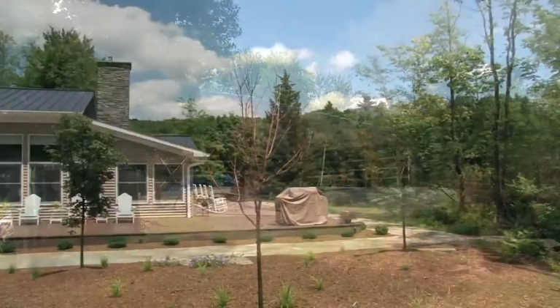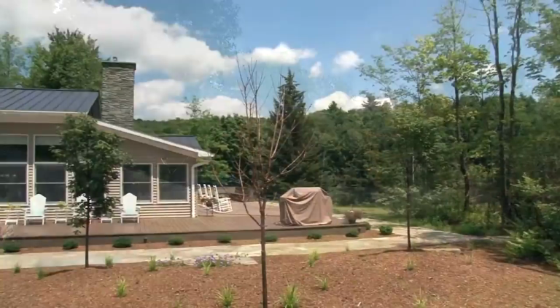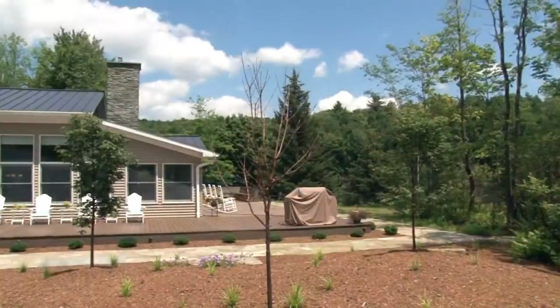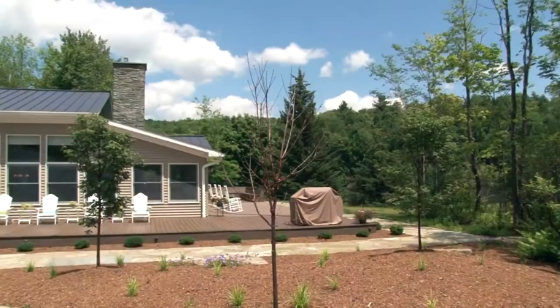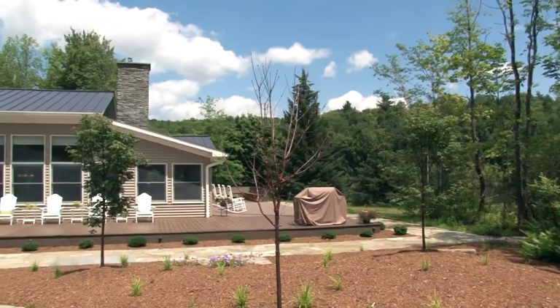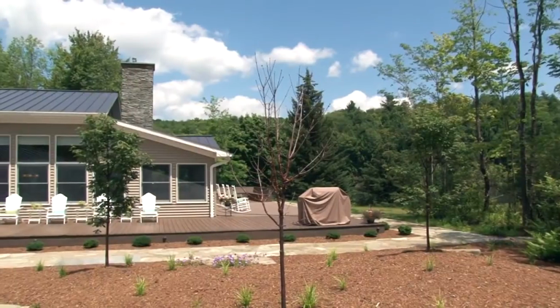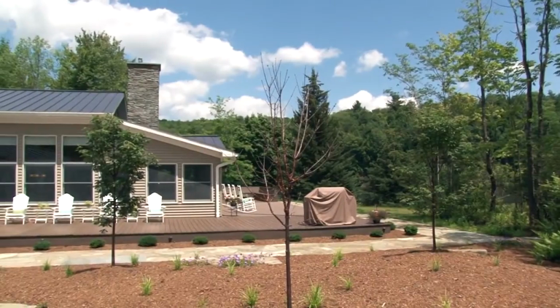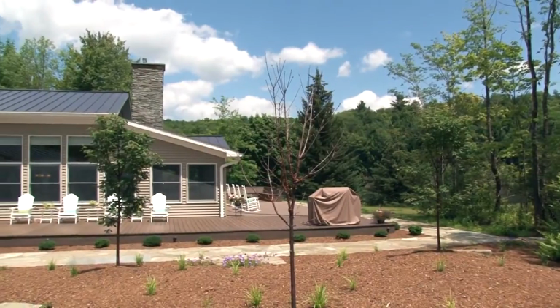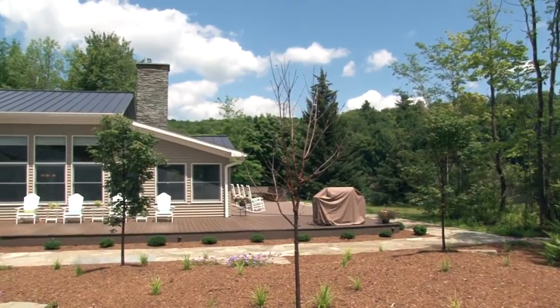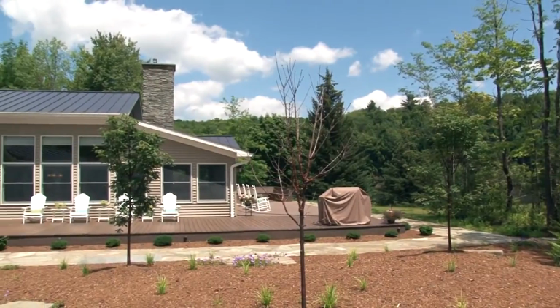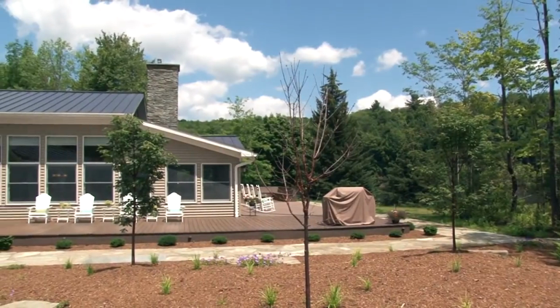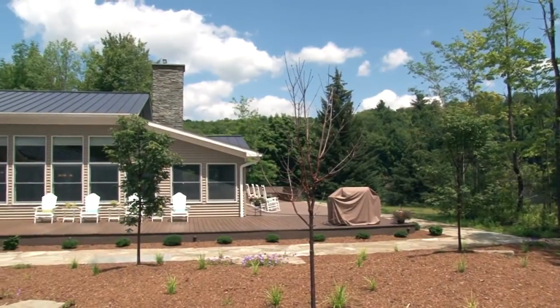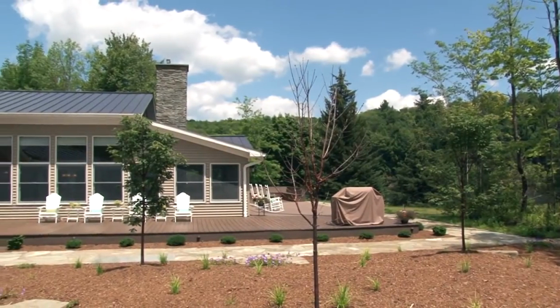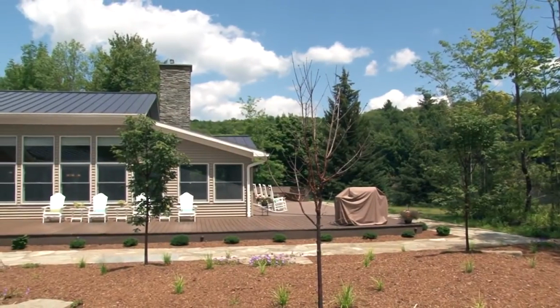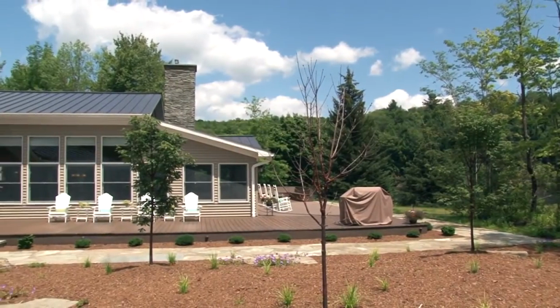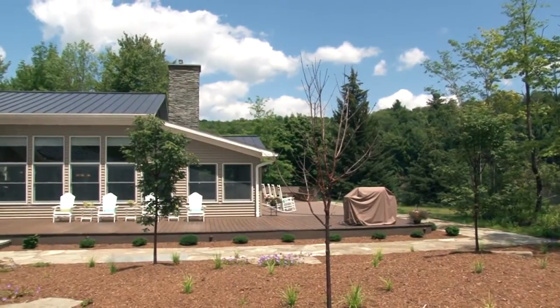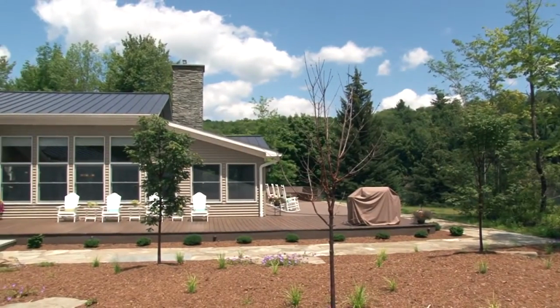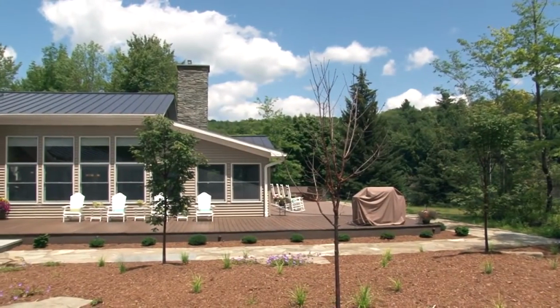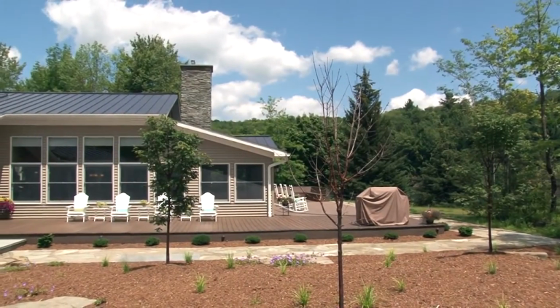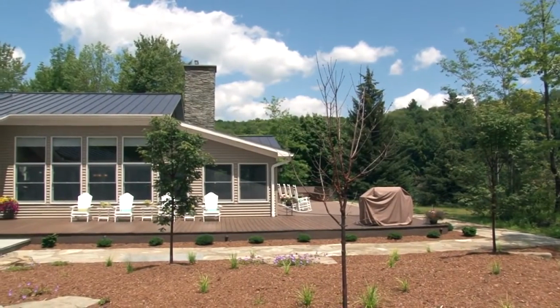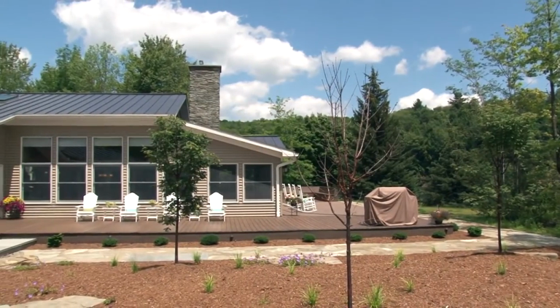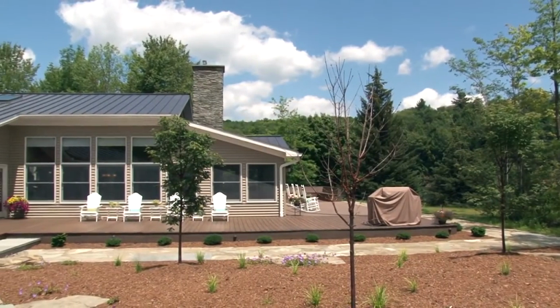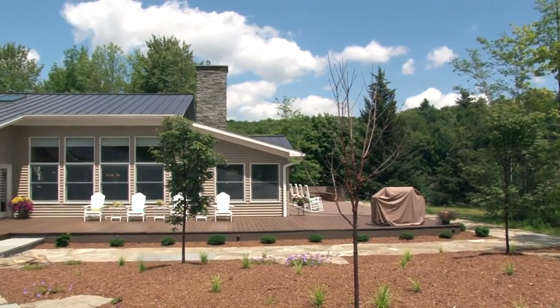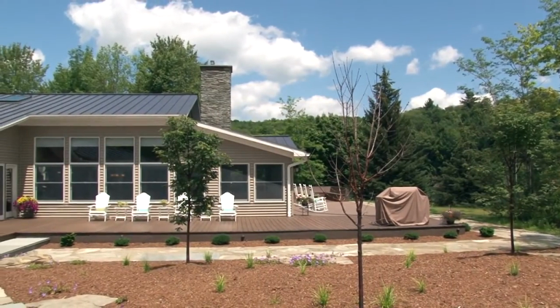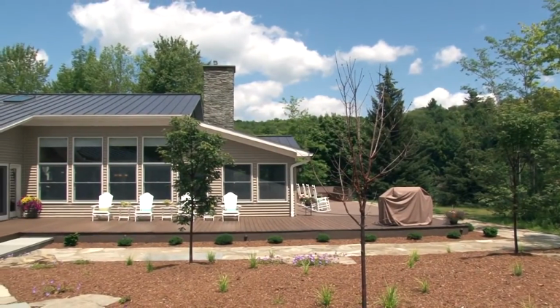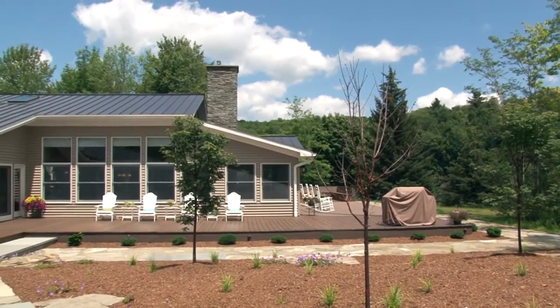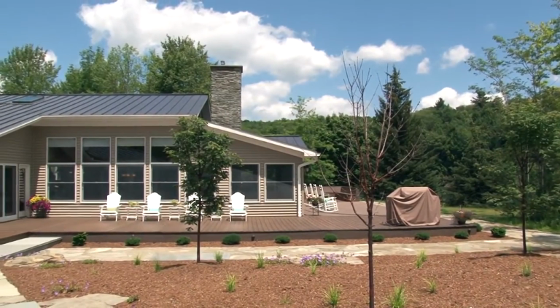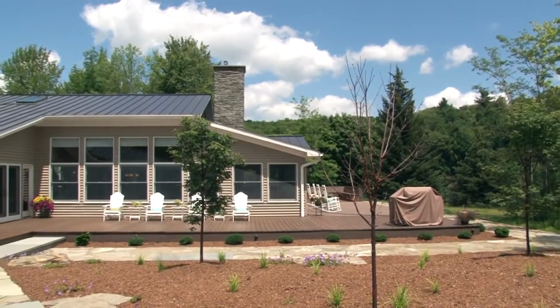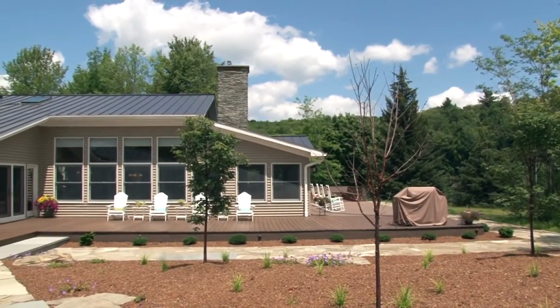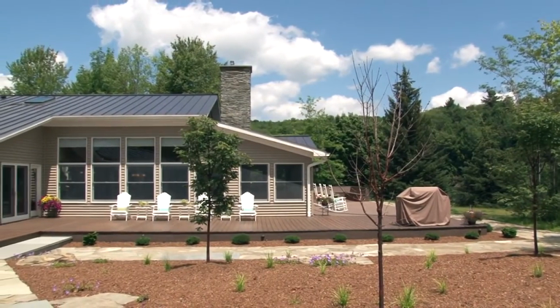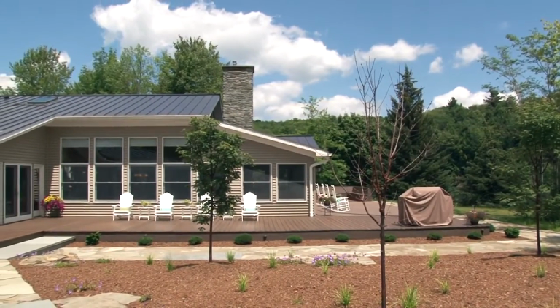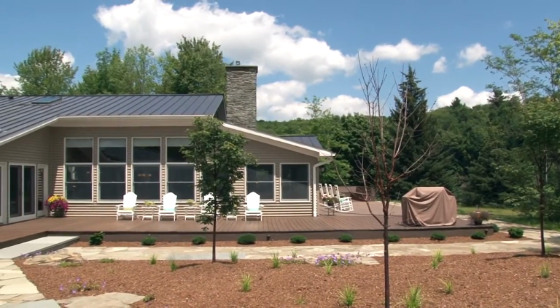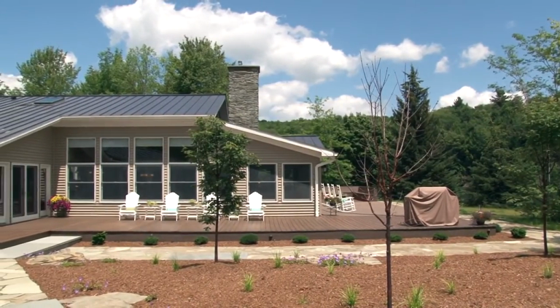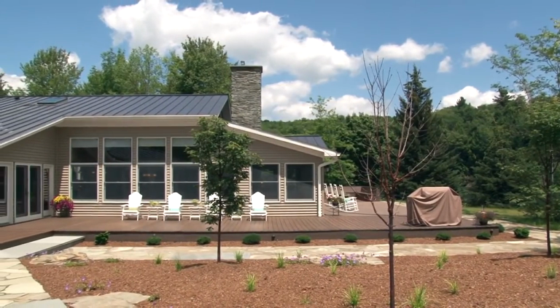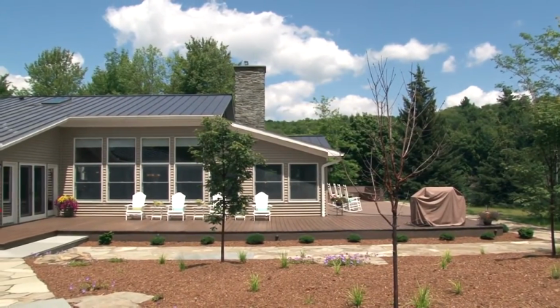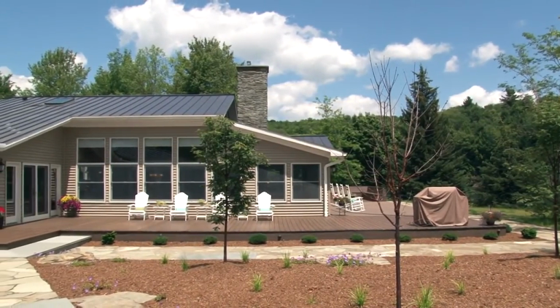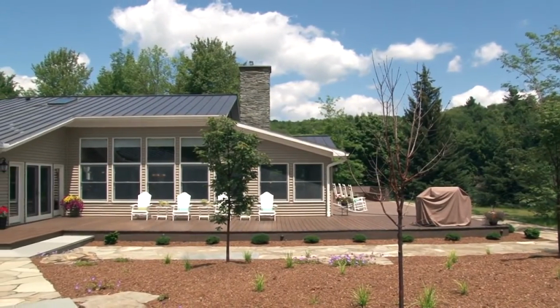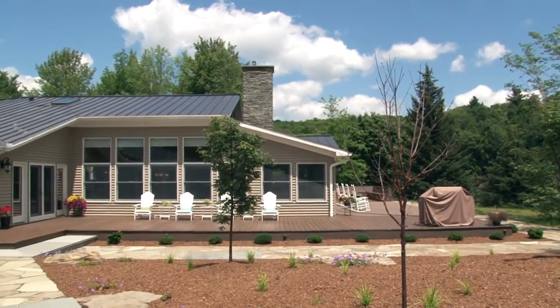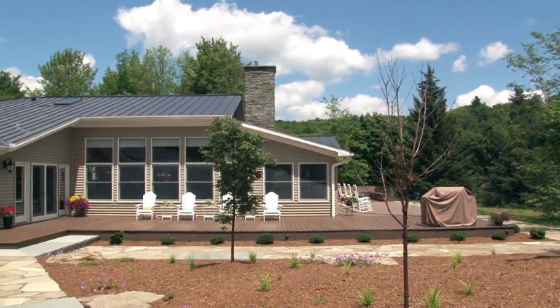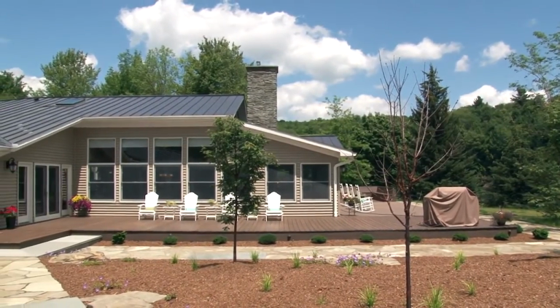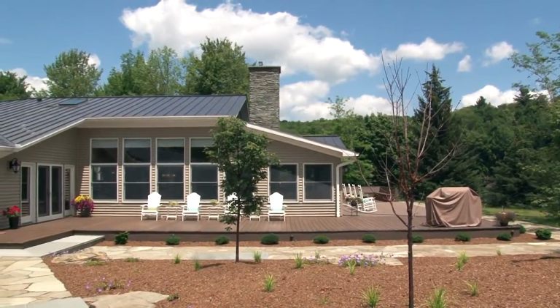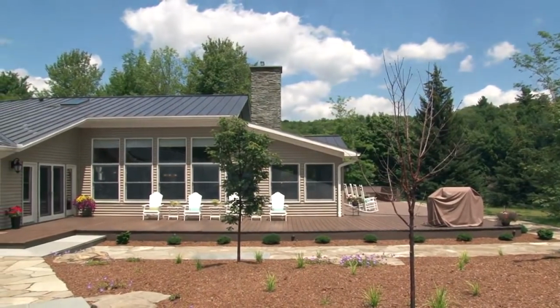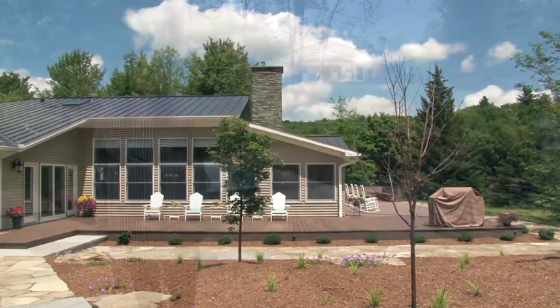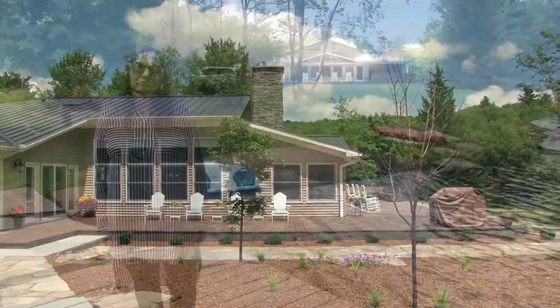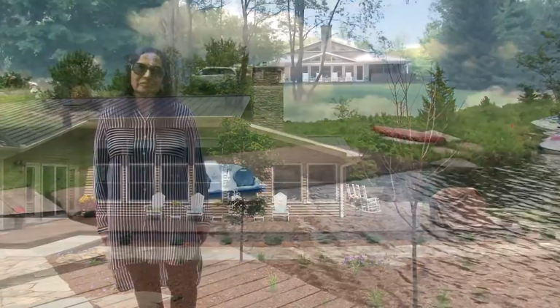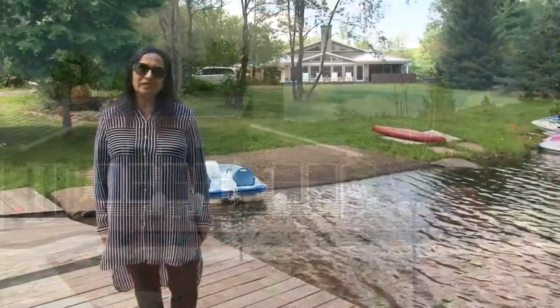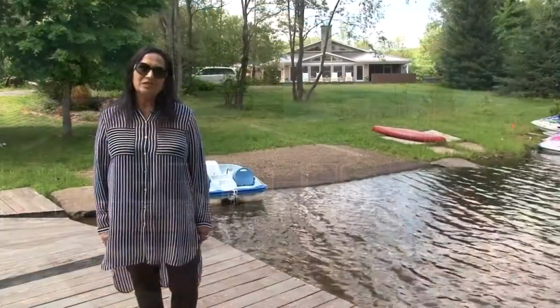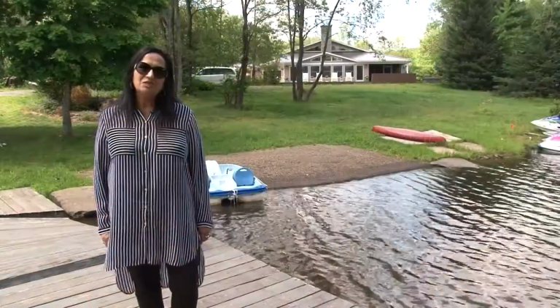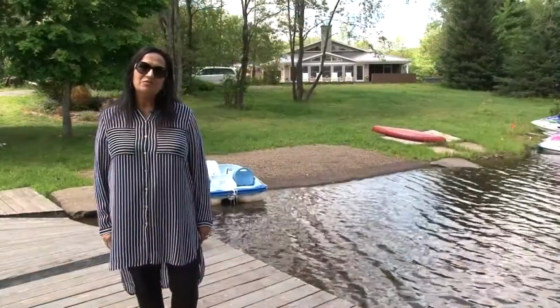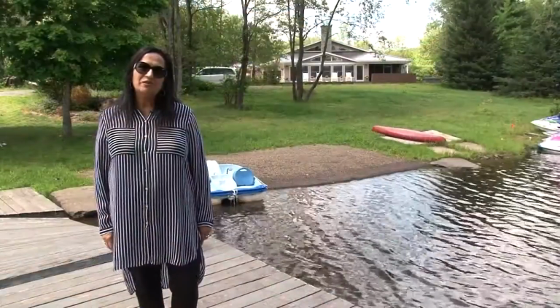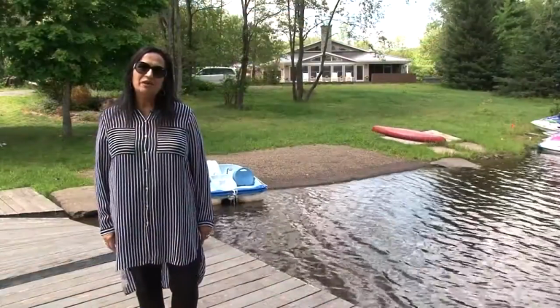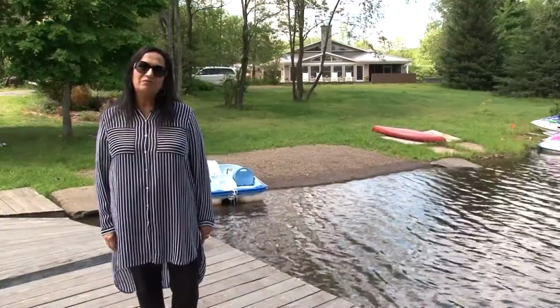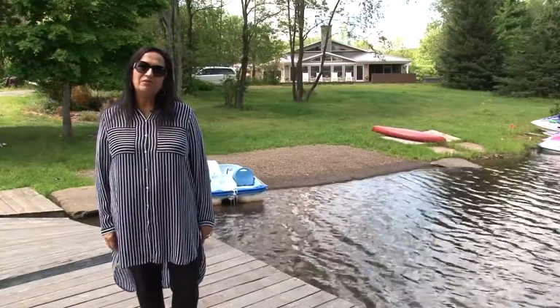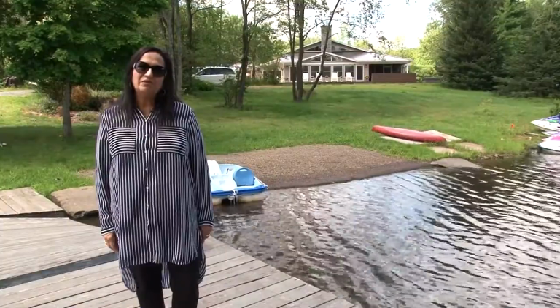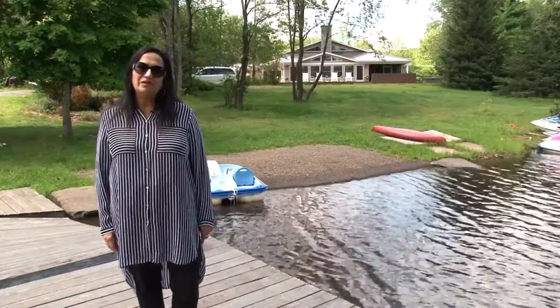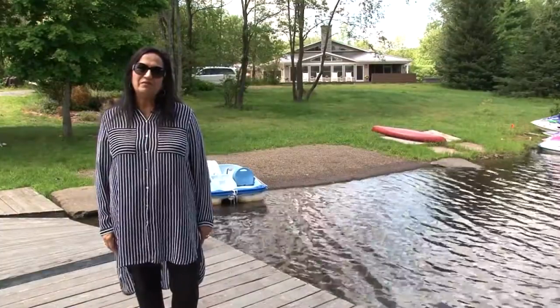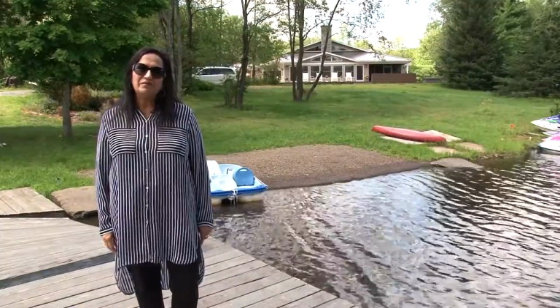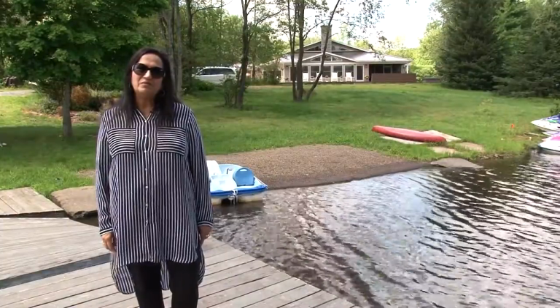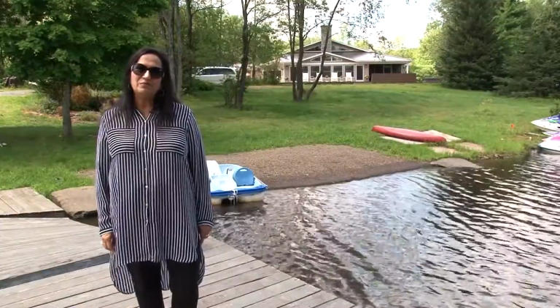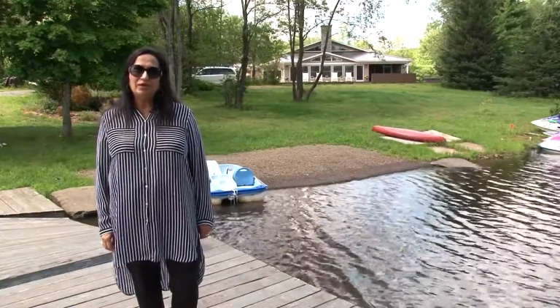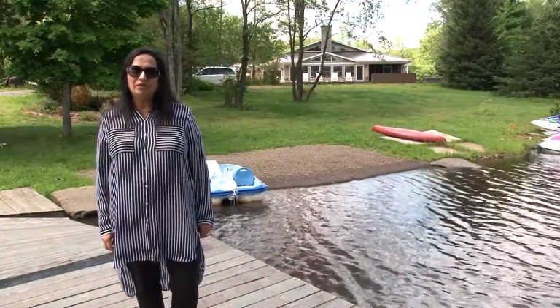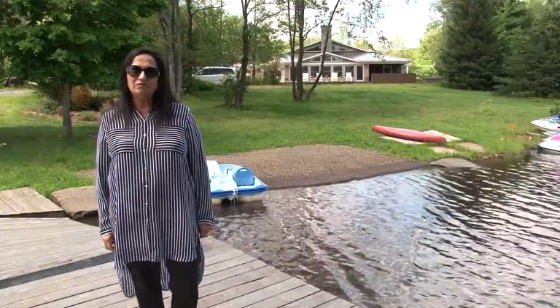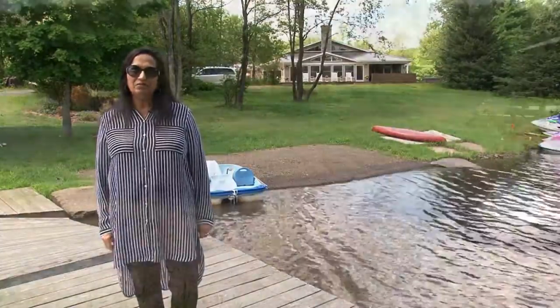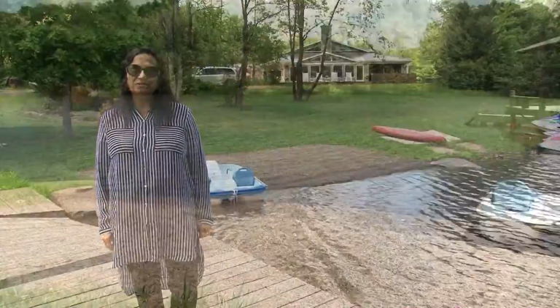It's a dream home on our lake. Make it your dream home on your lake today. Your slice of lakefront heaven is waiting for you.